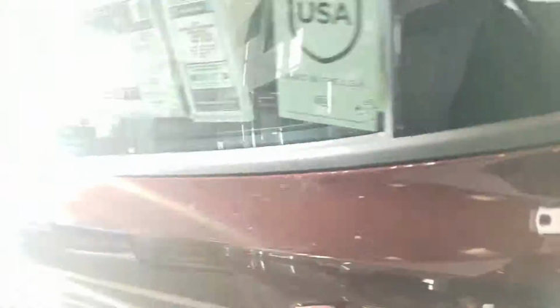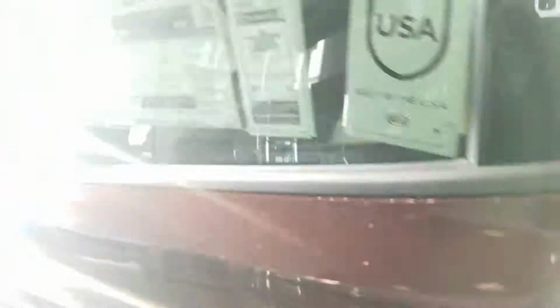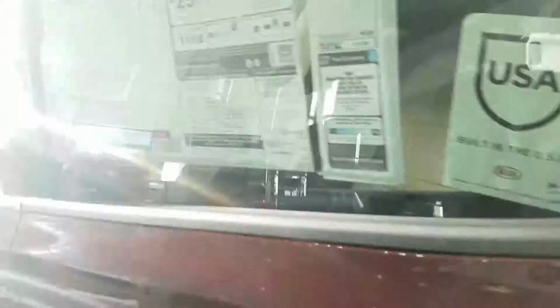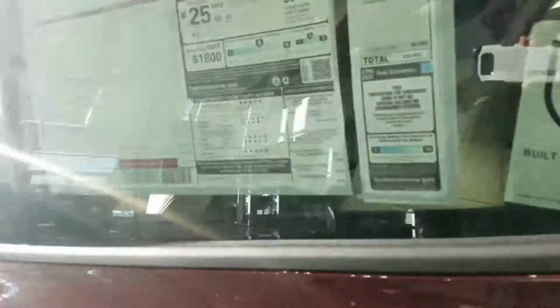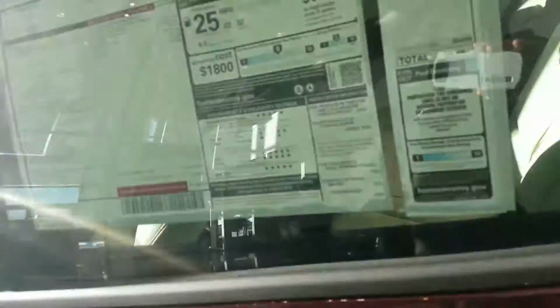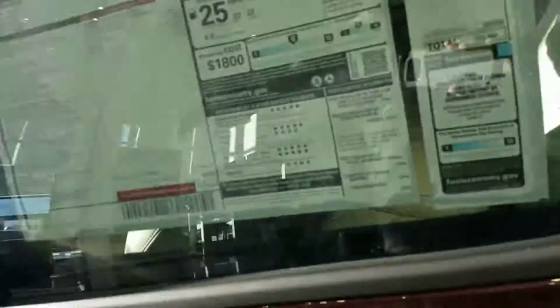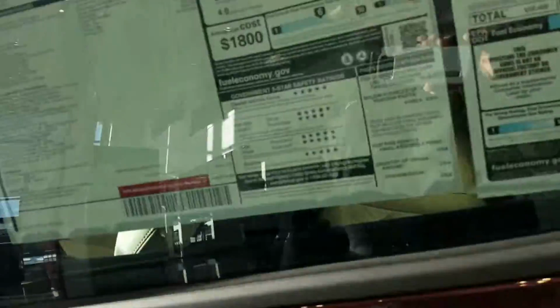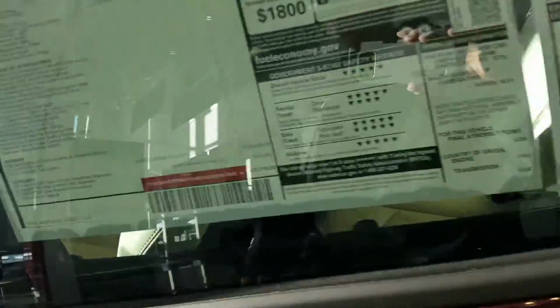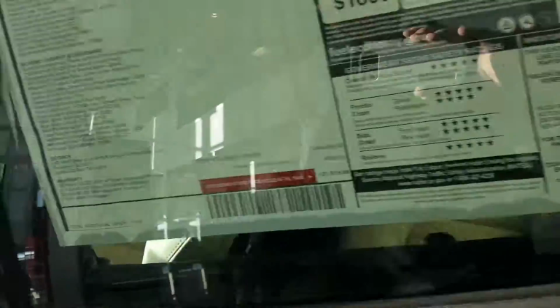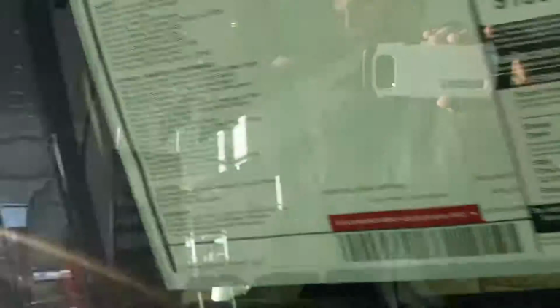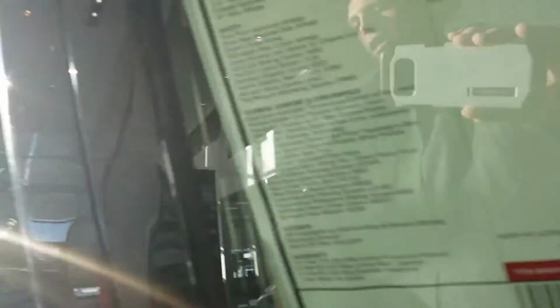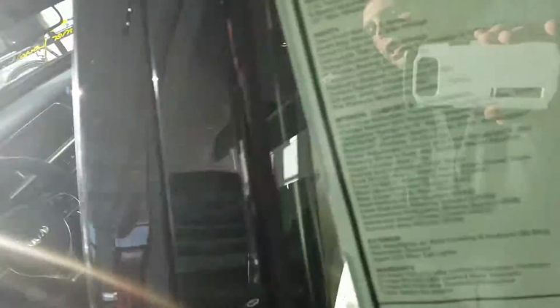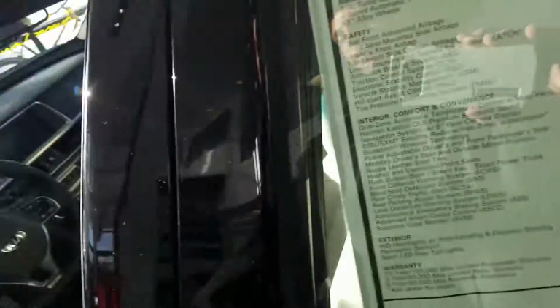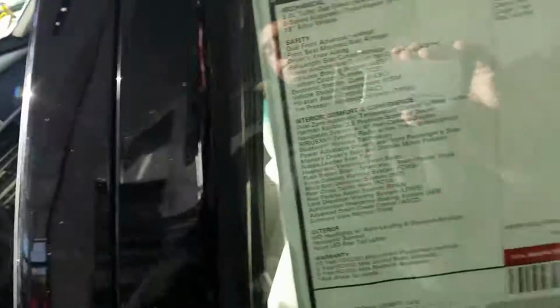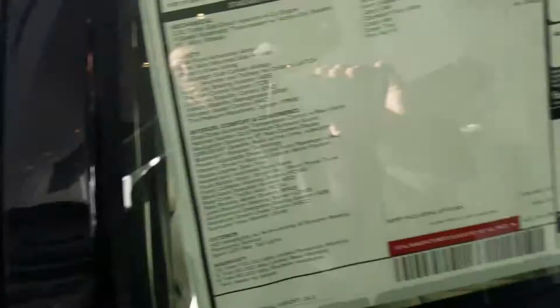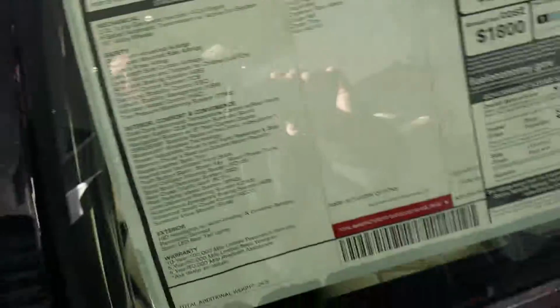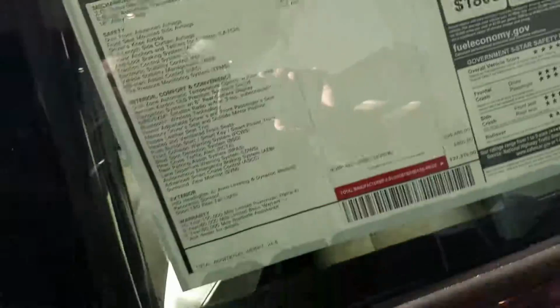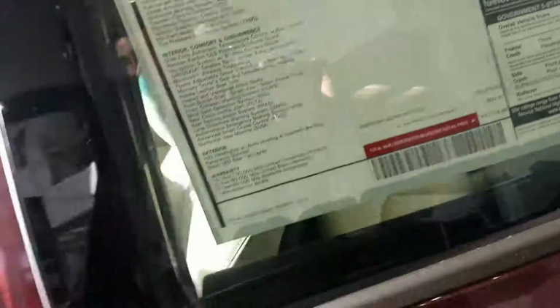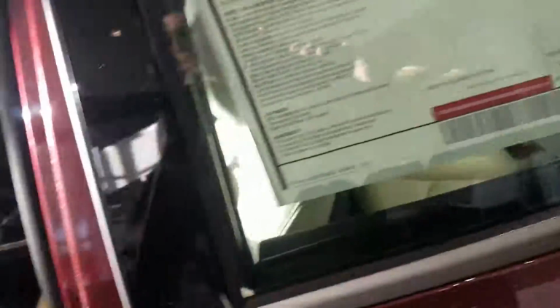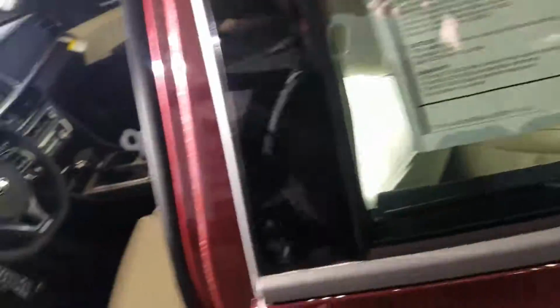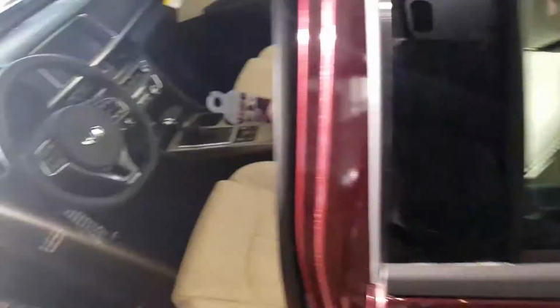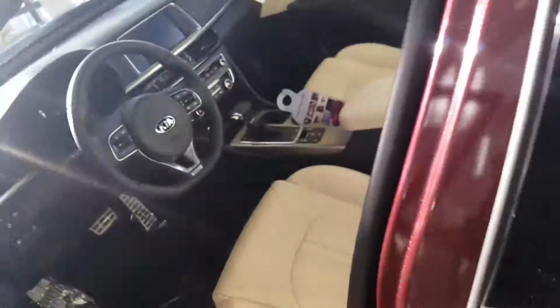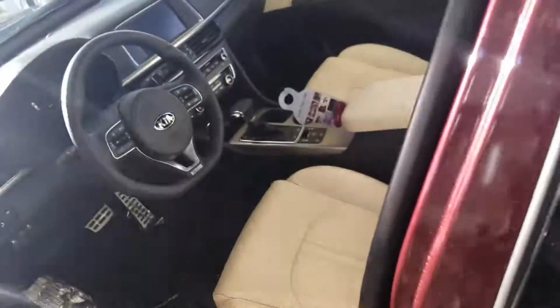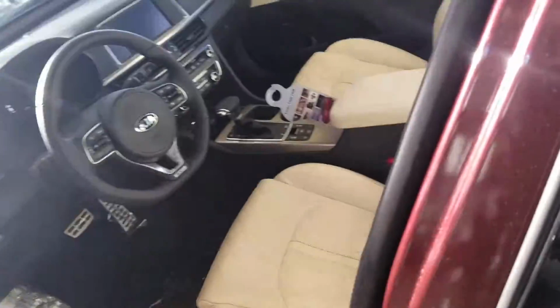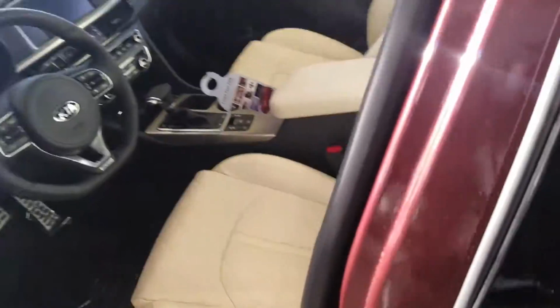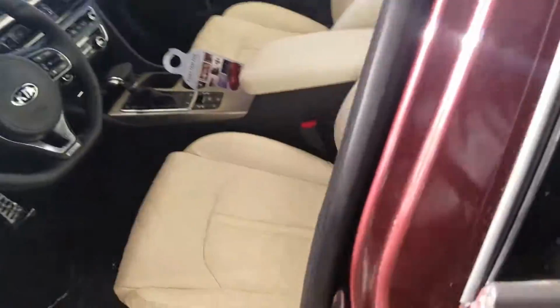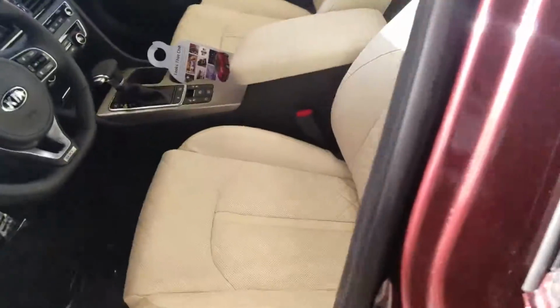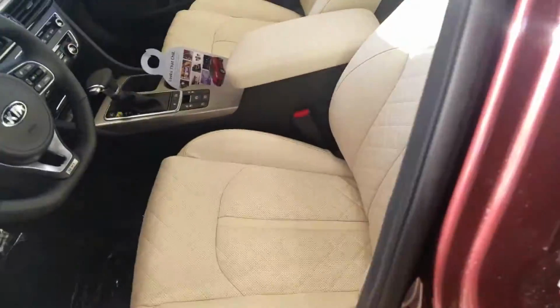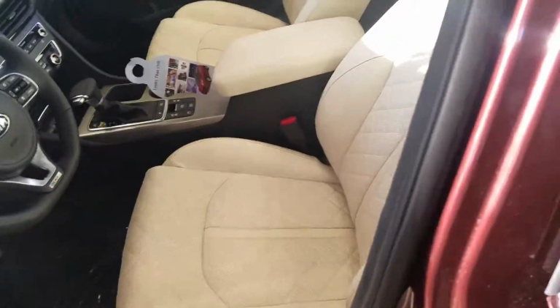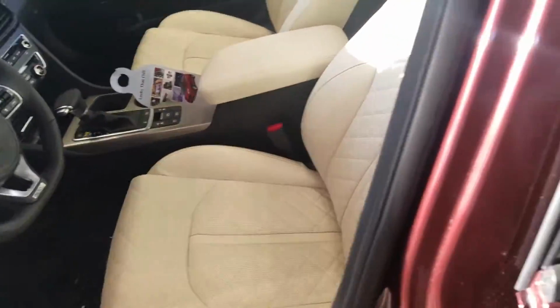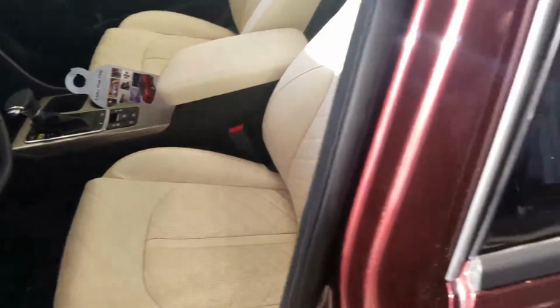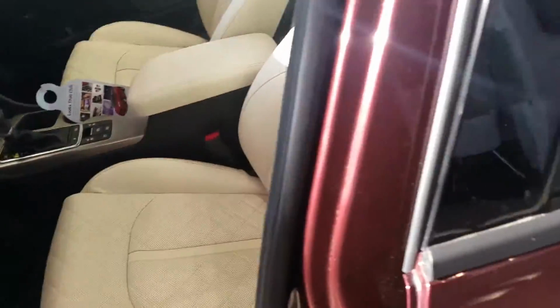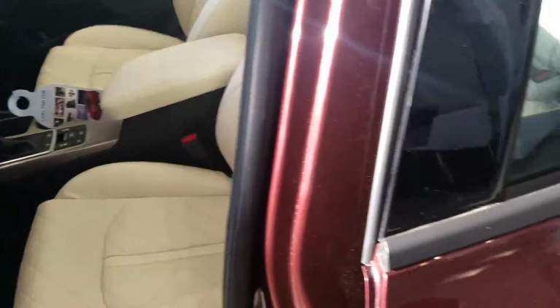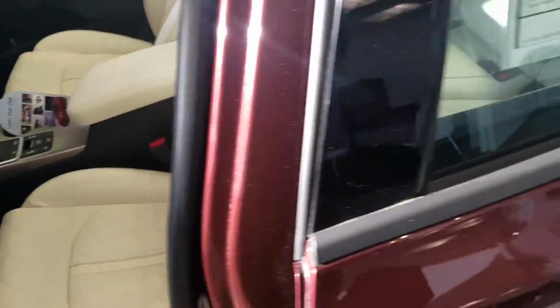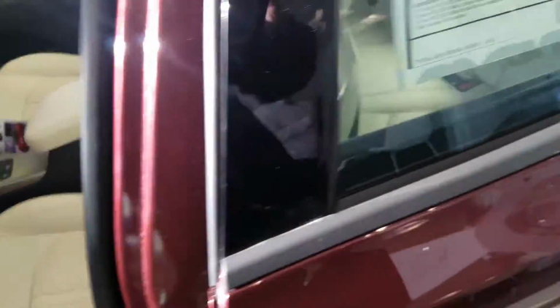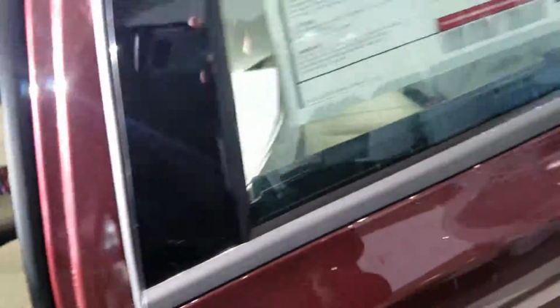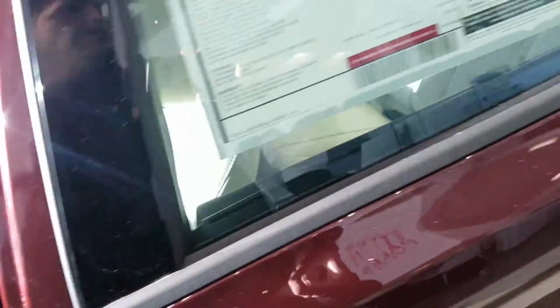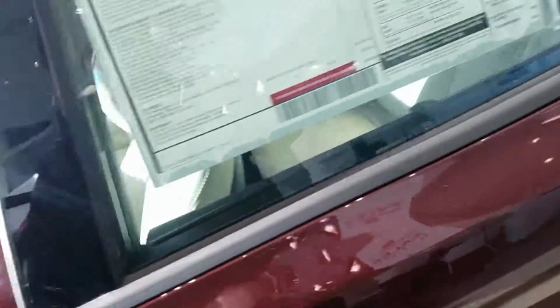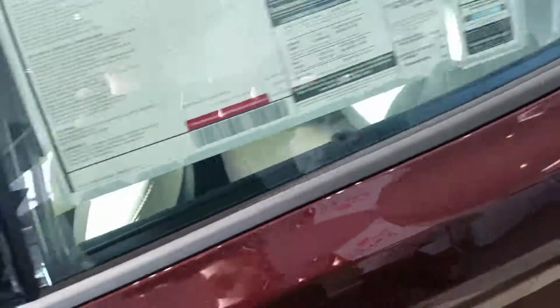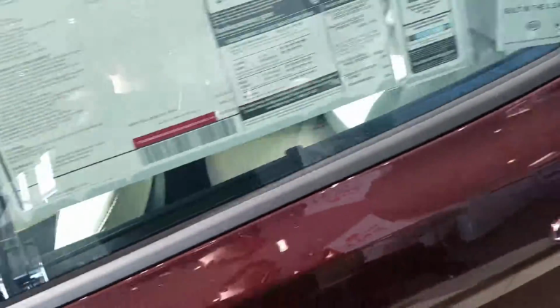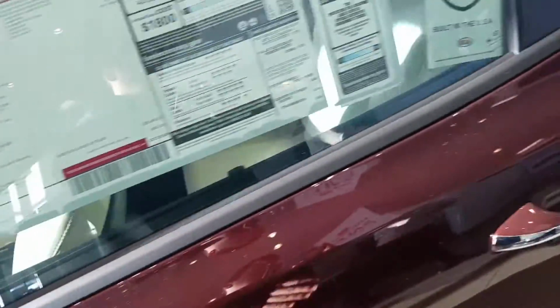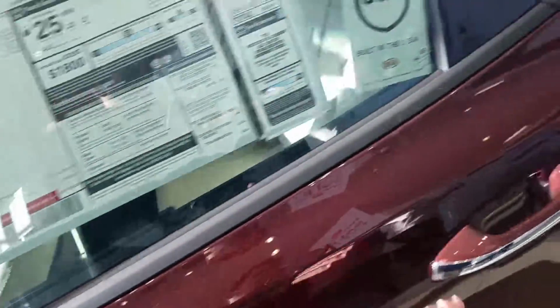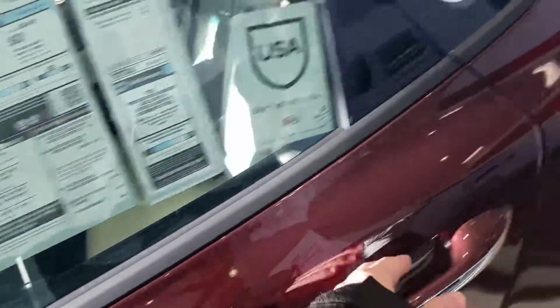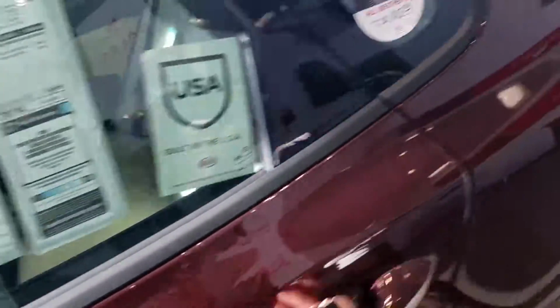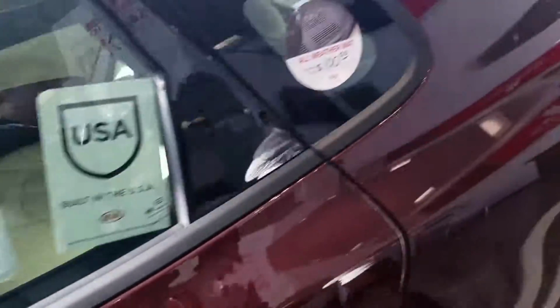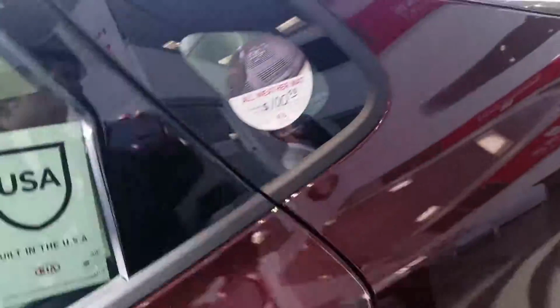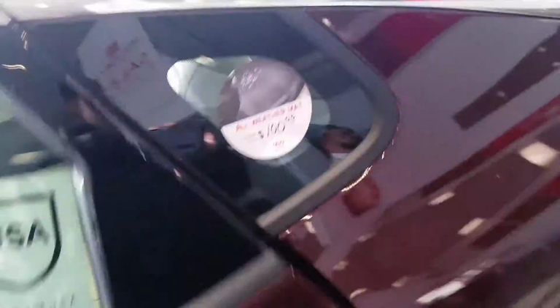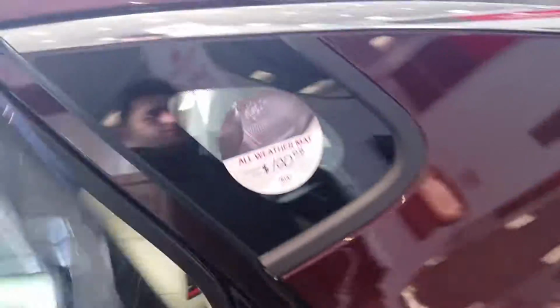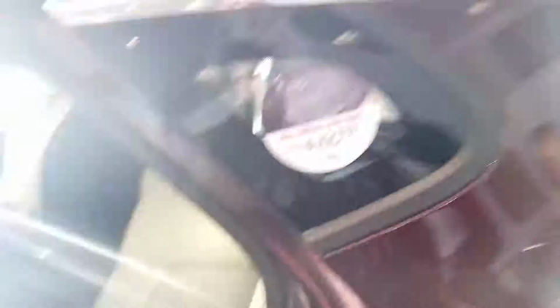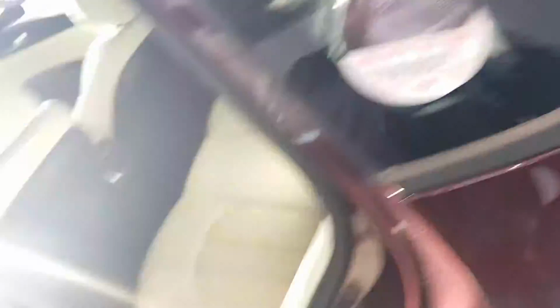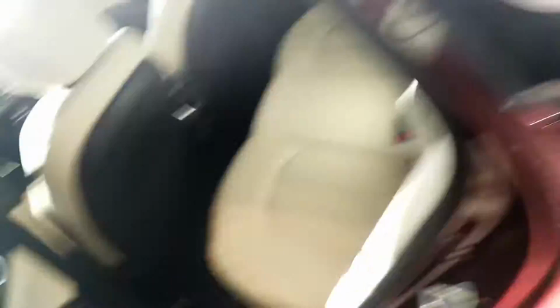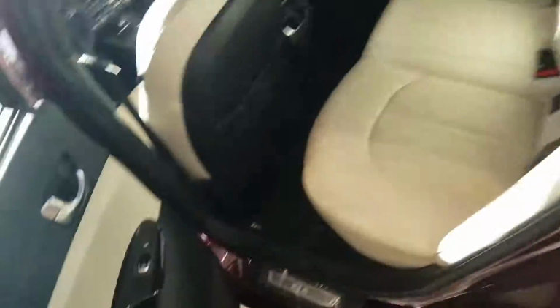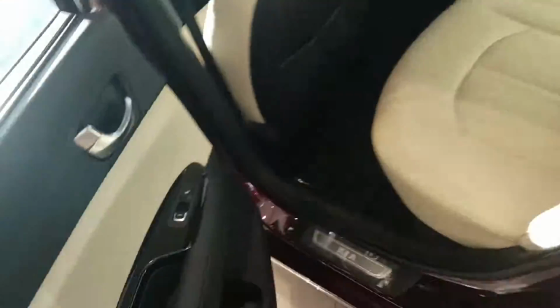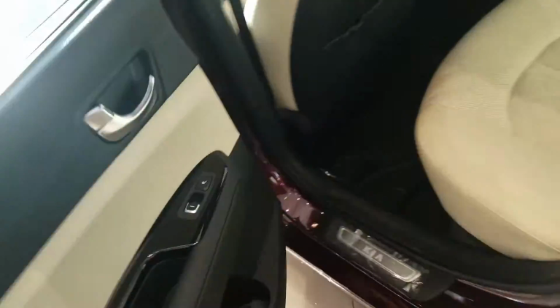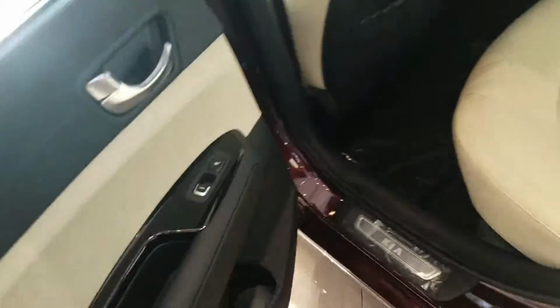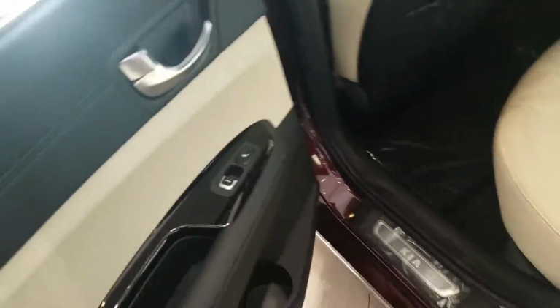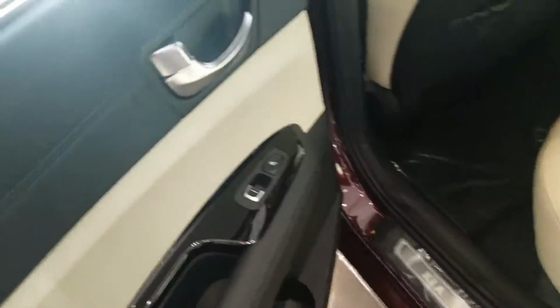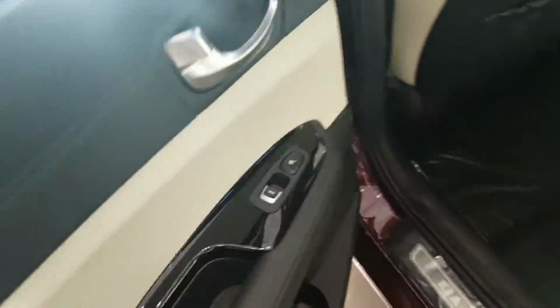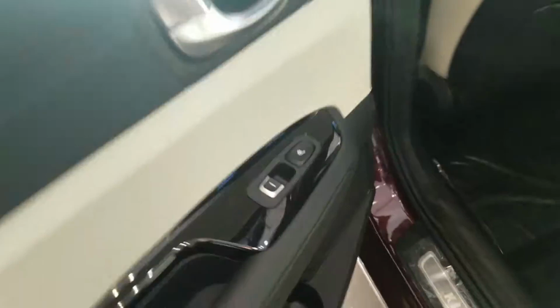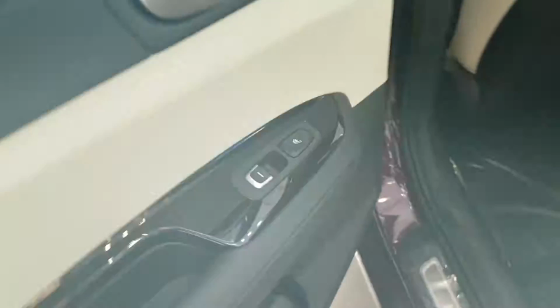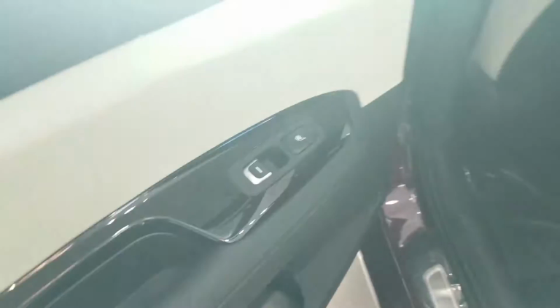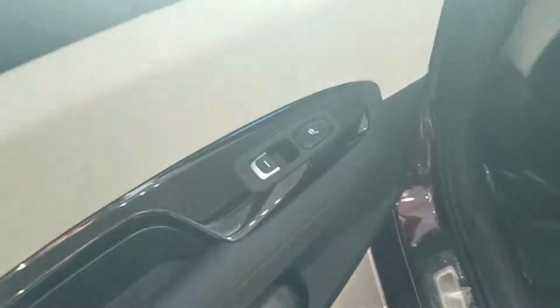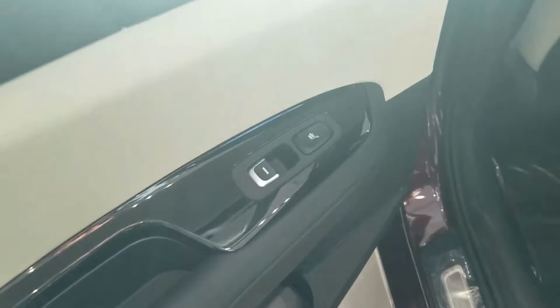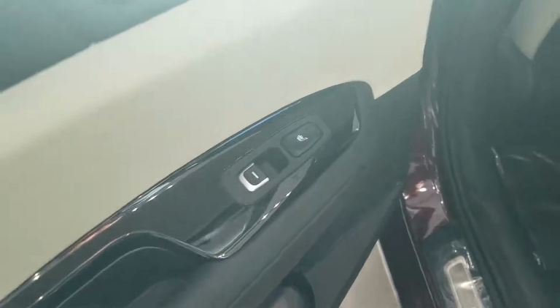In this one you do have rear heated seats, right there.